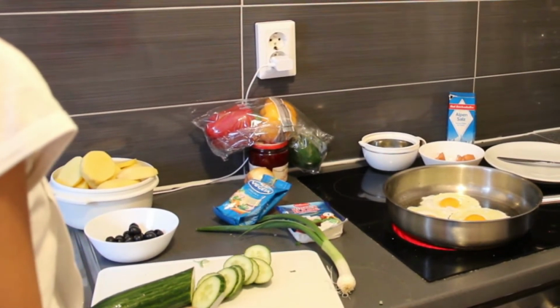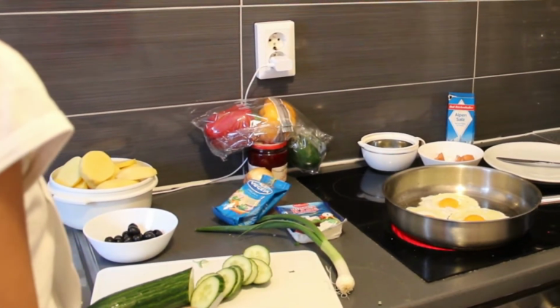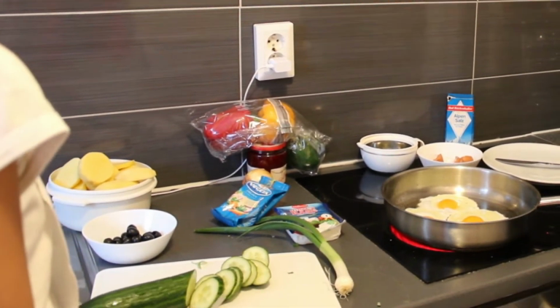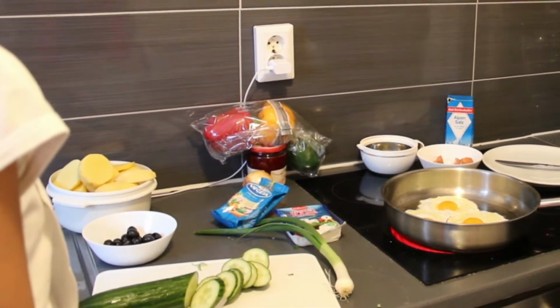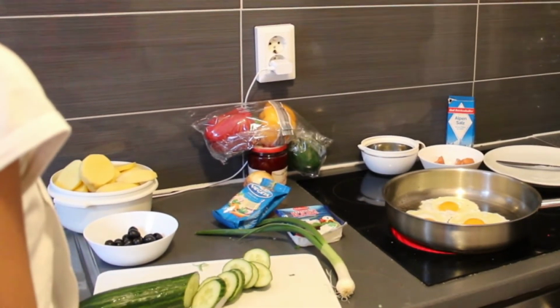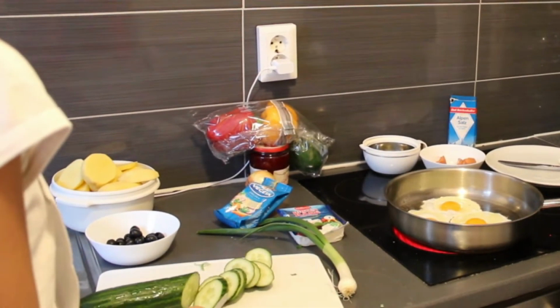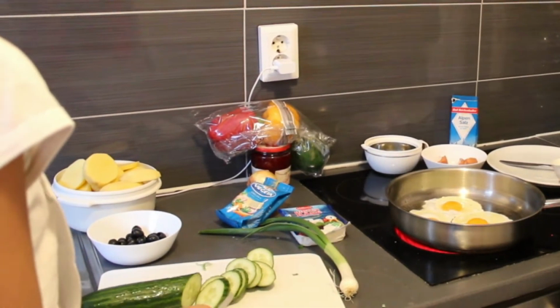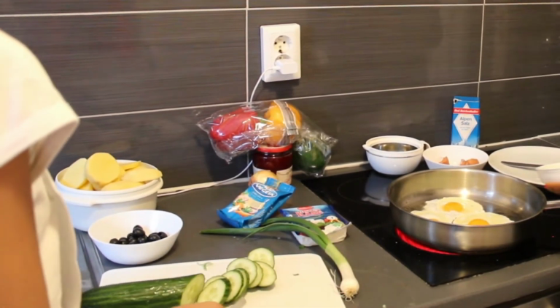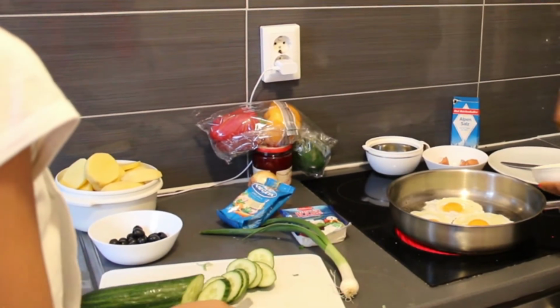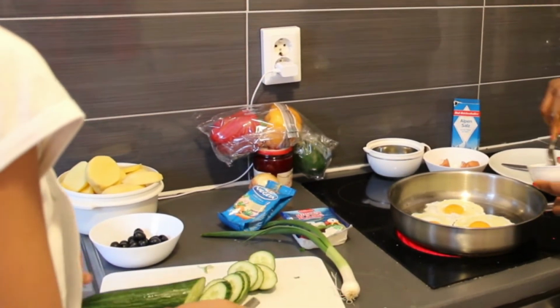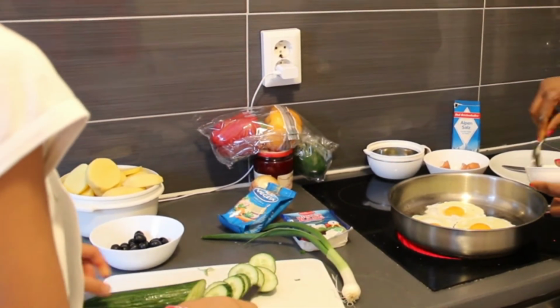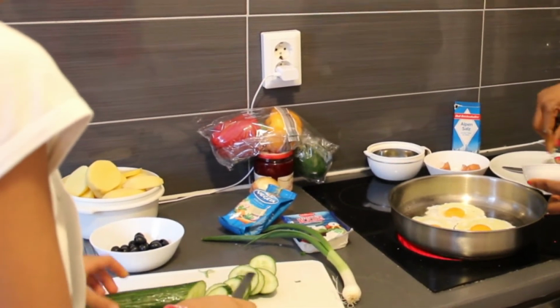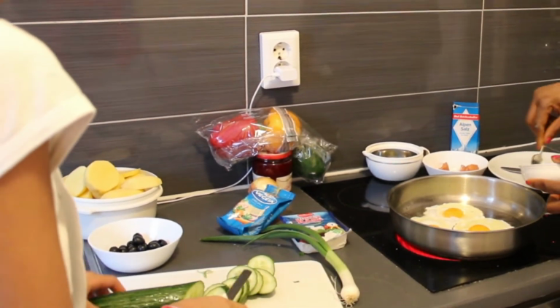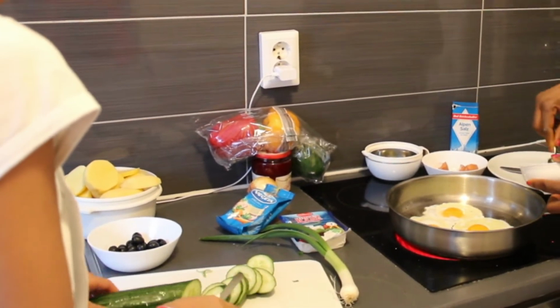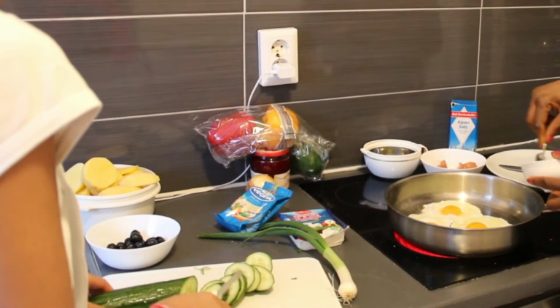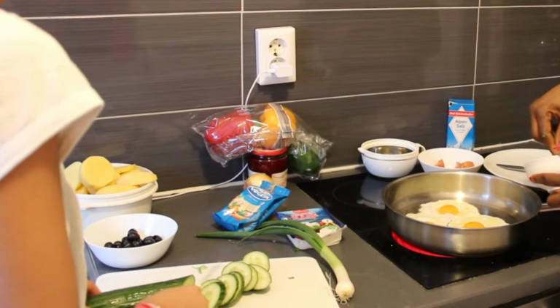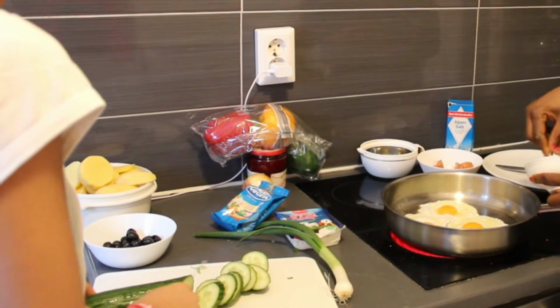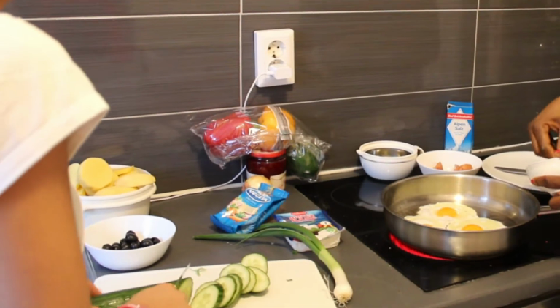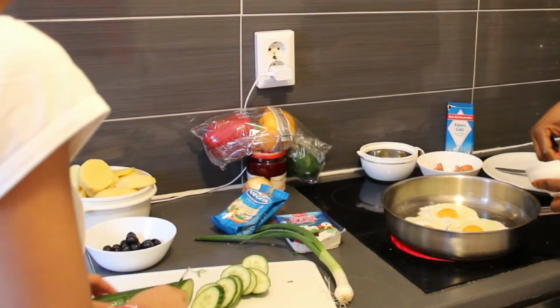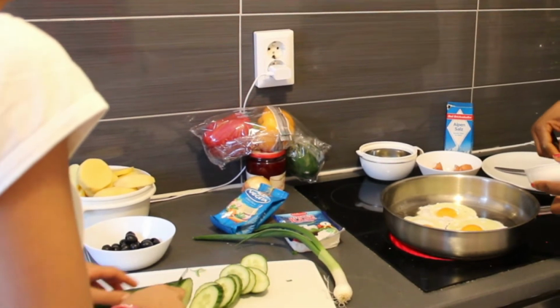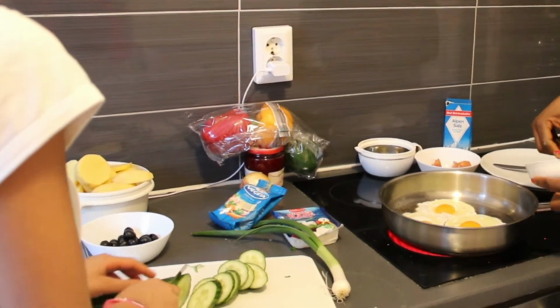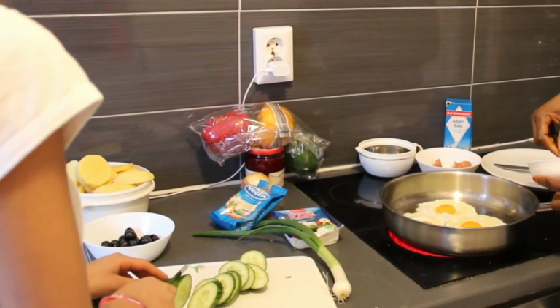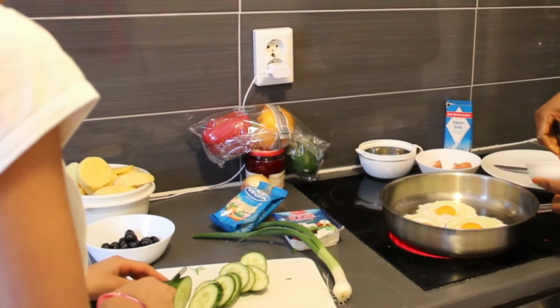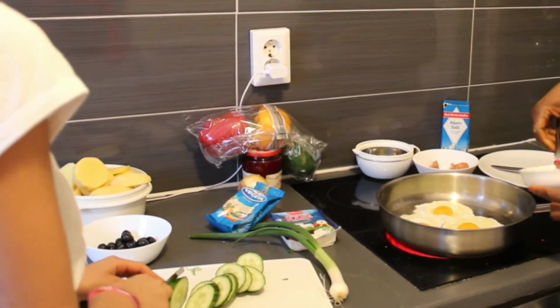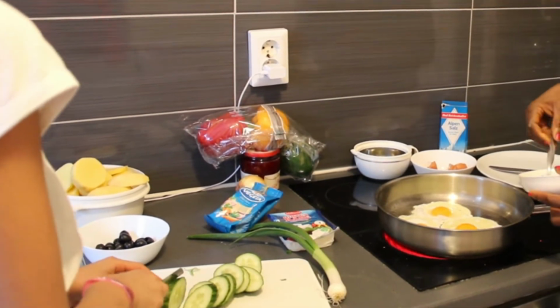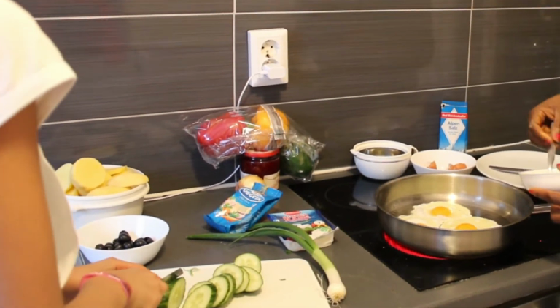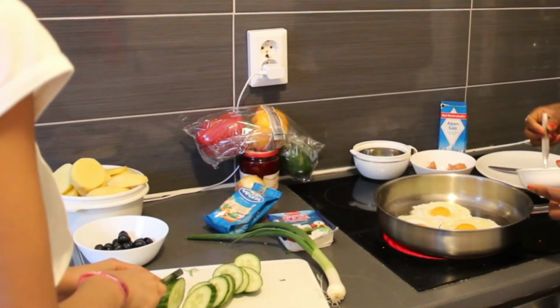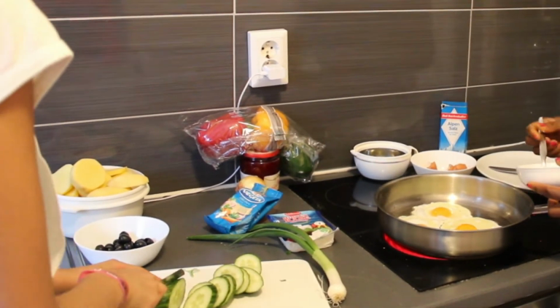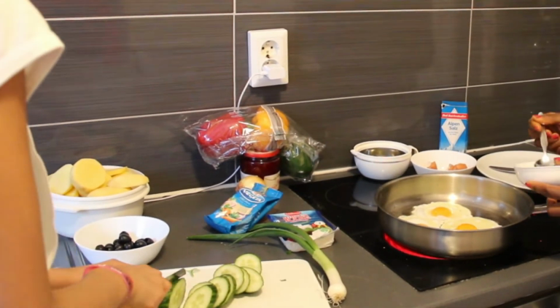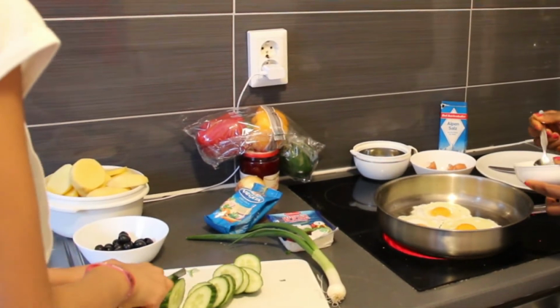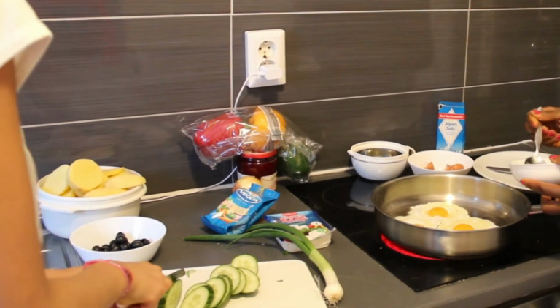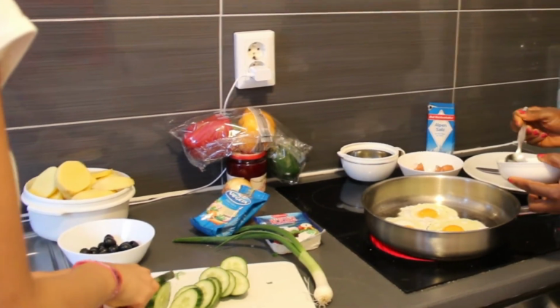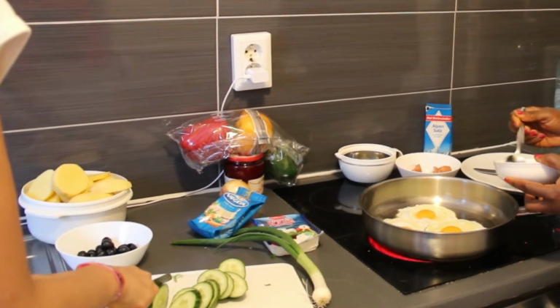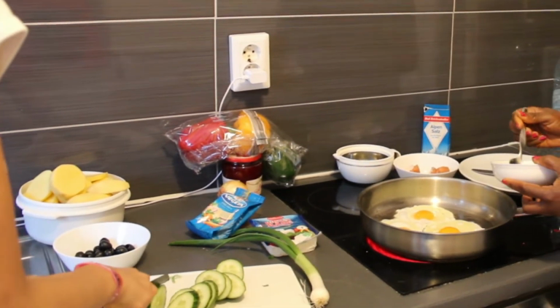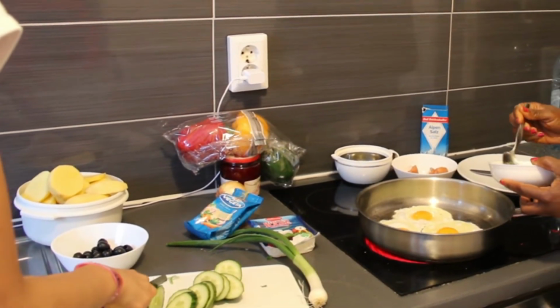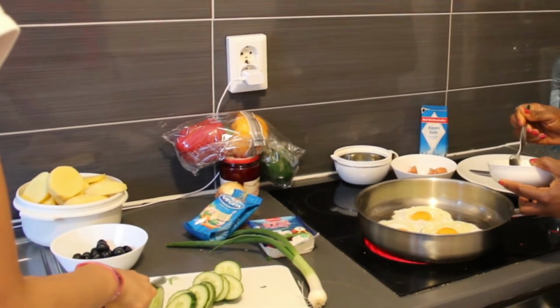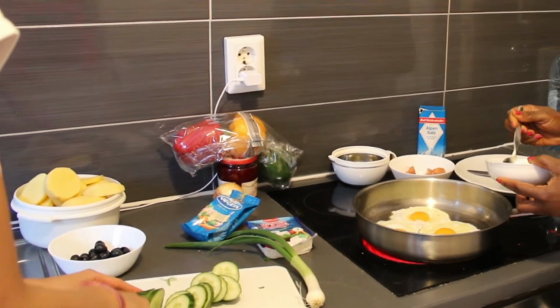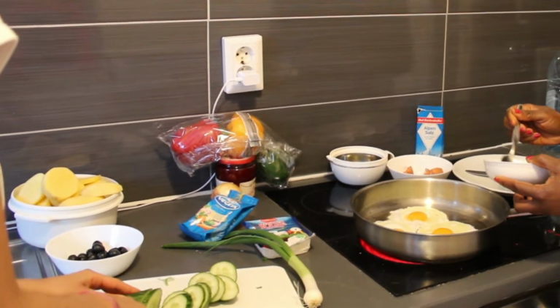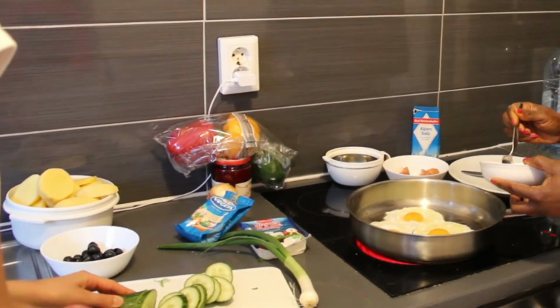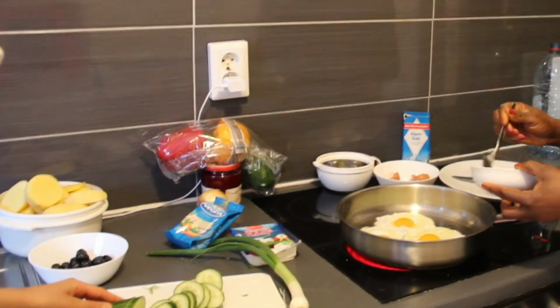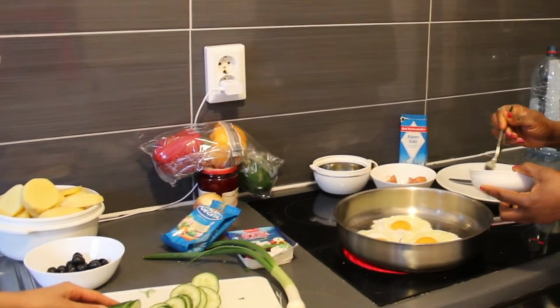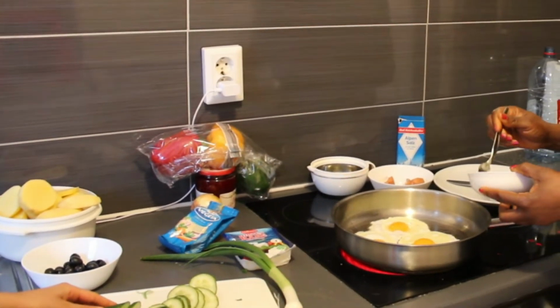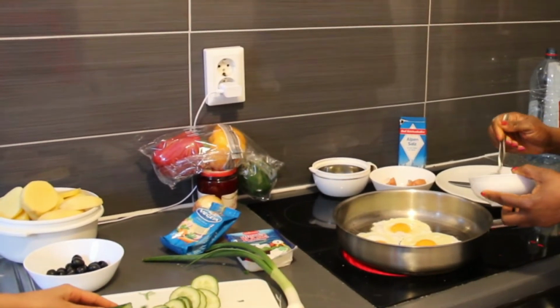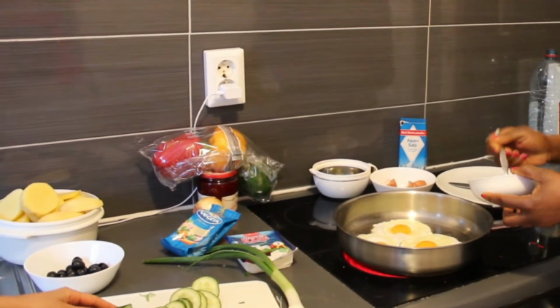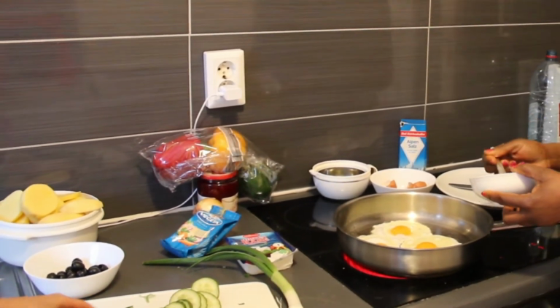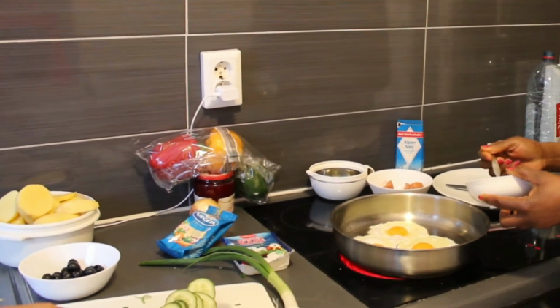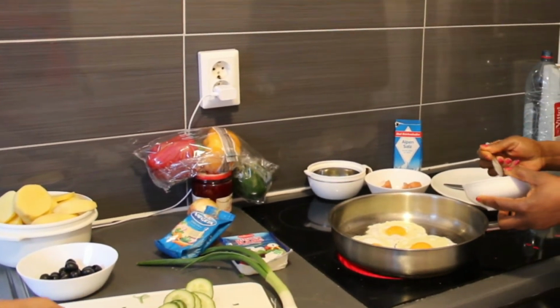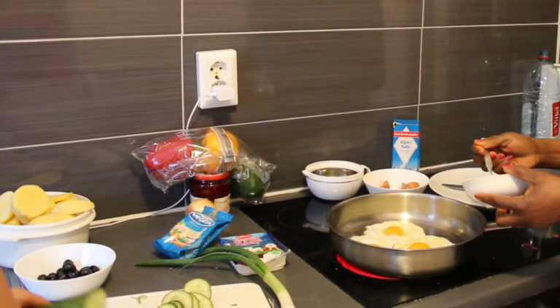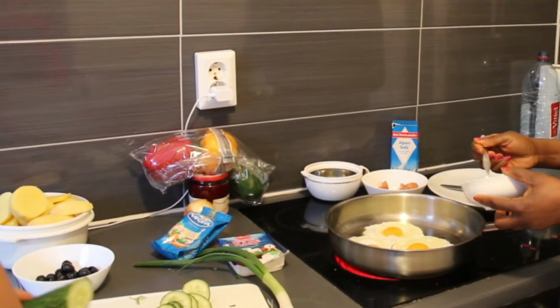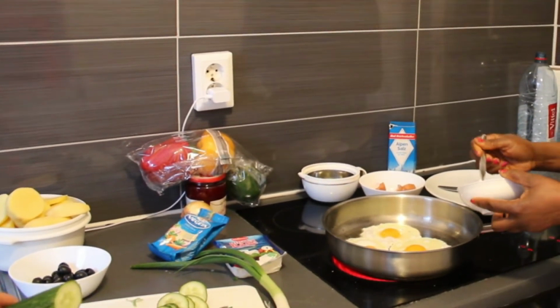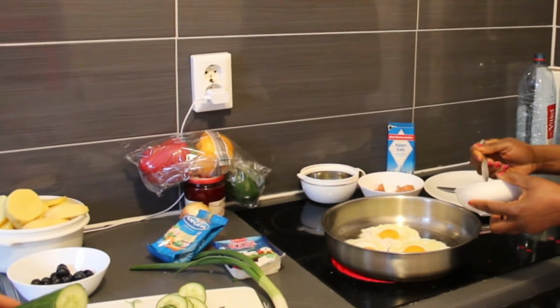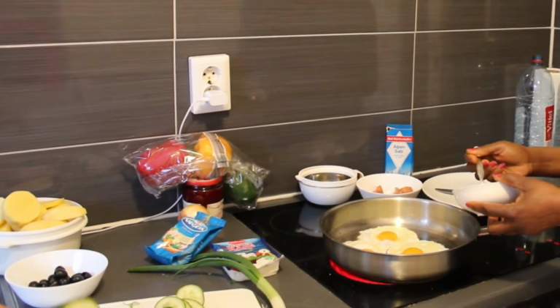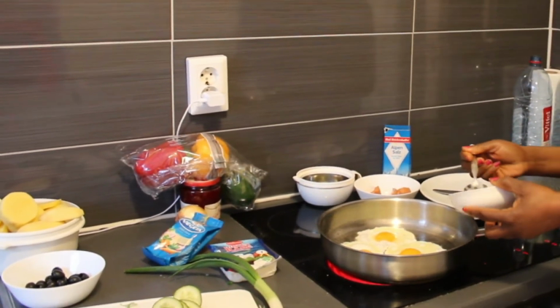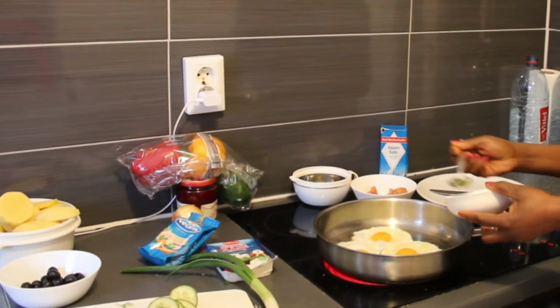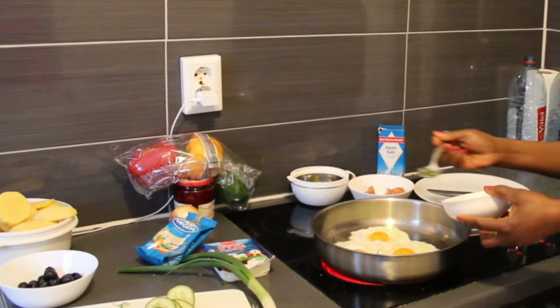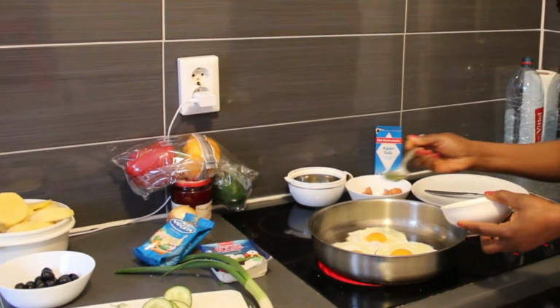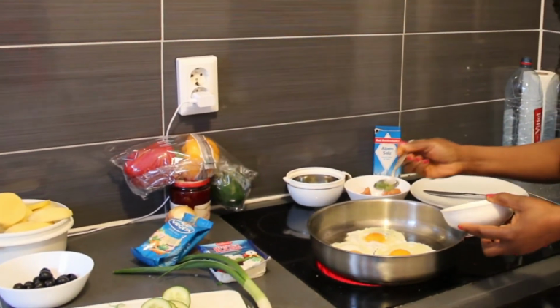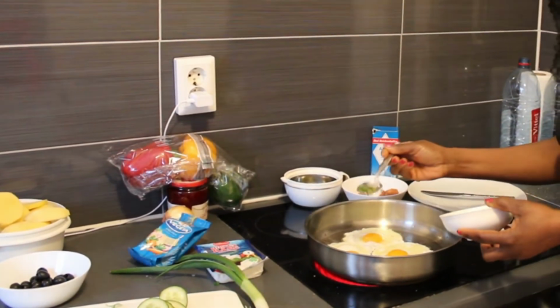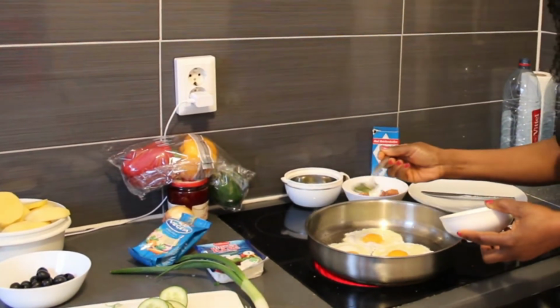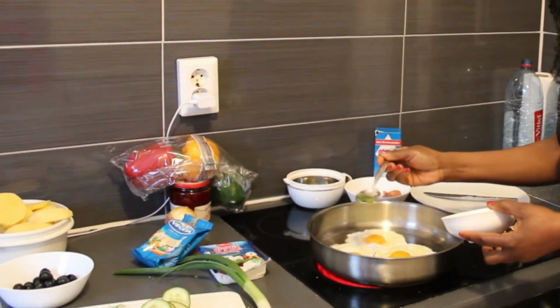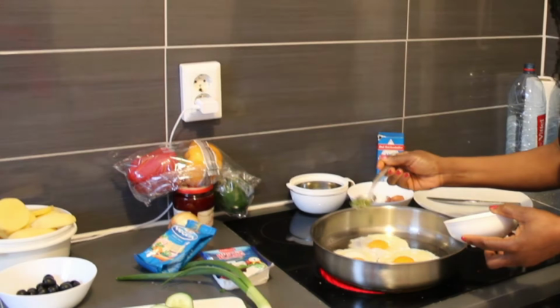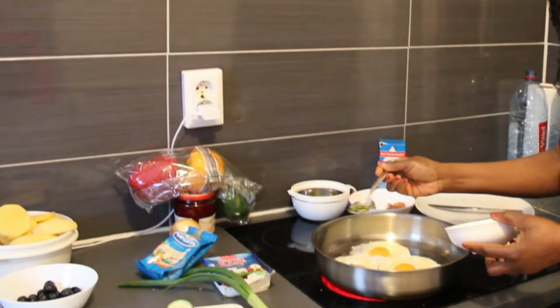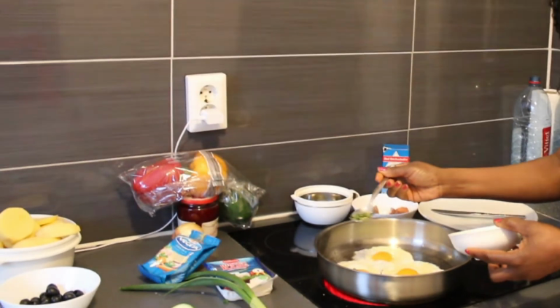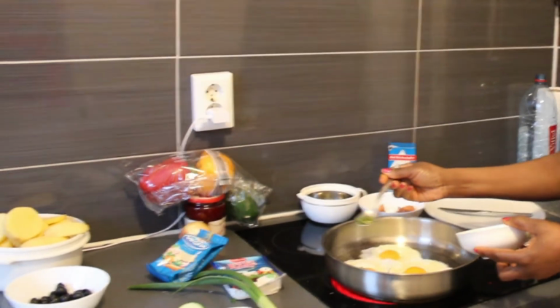Continuing, you're gonna add the mixture of leeks, spices and salt into your eggs.